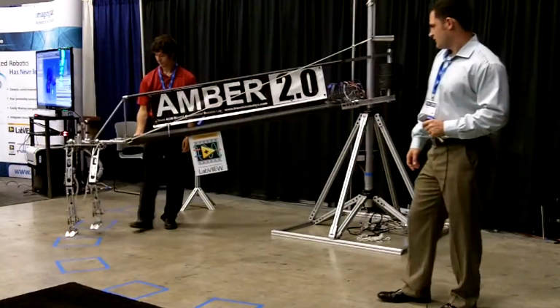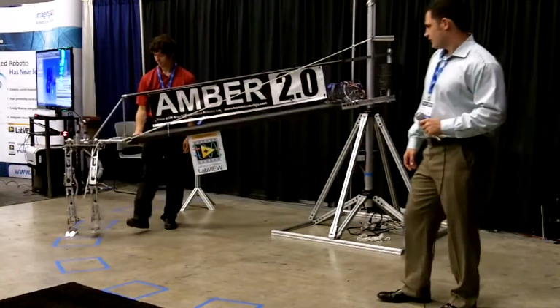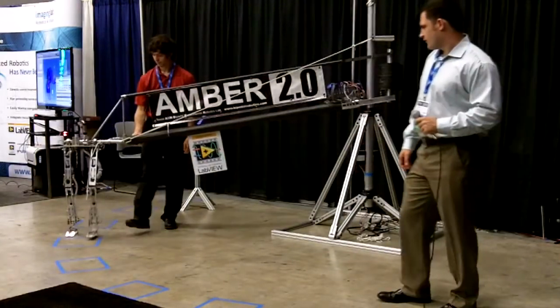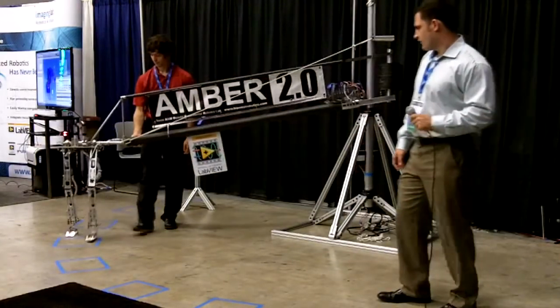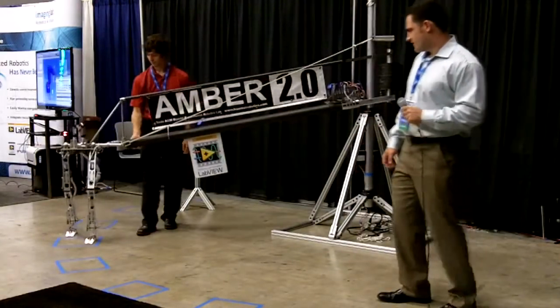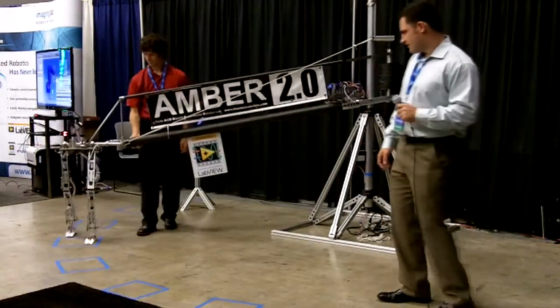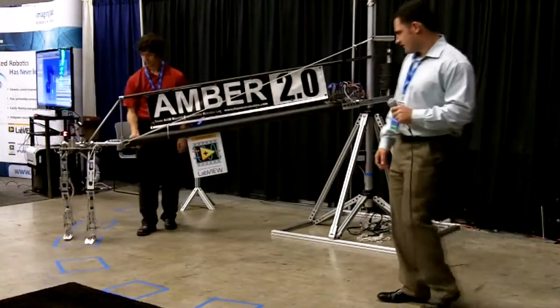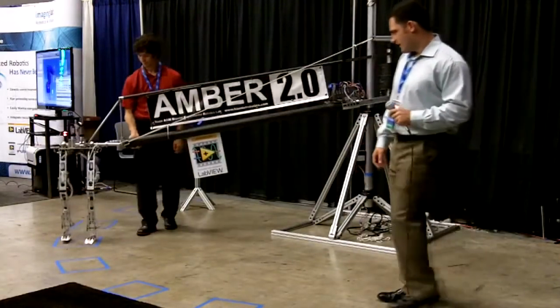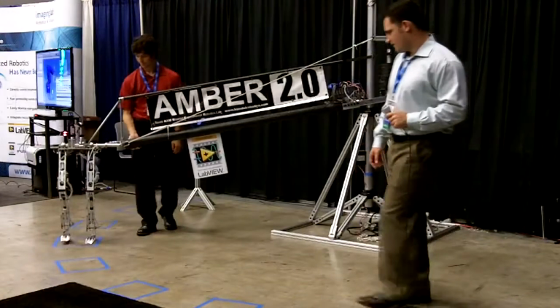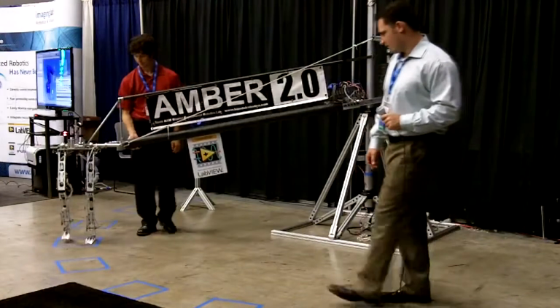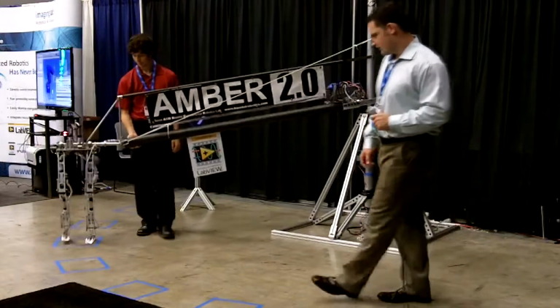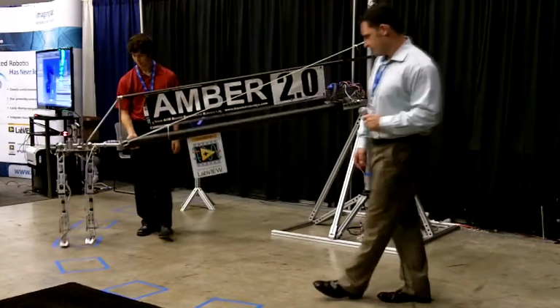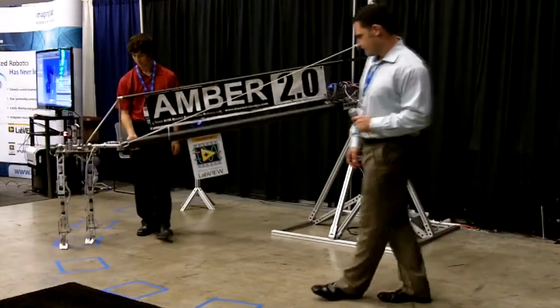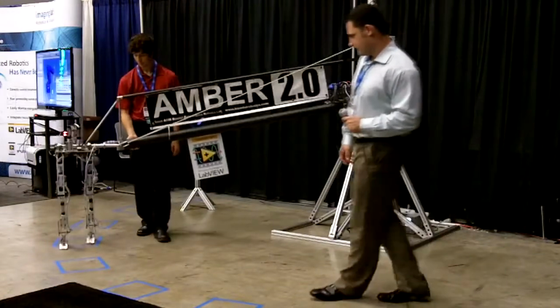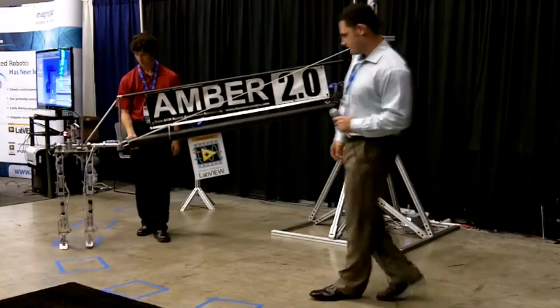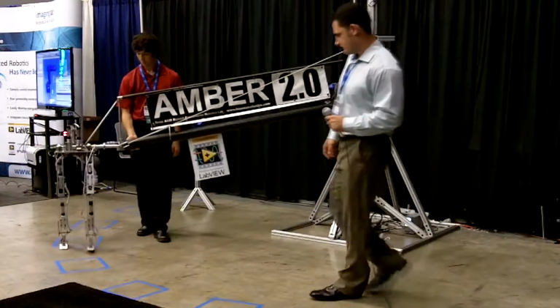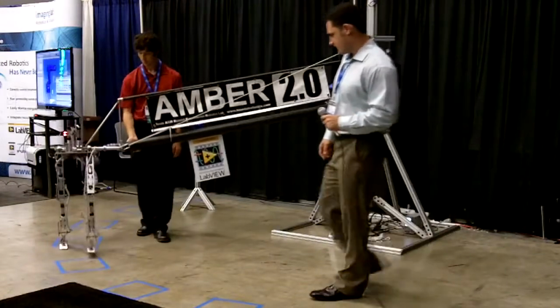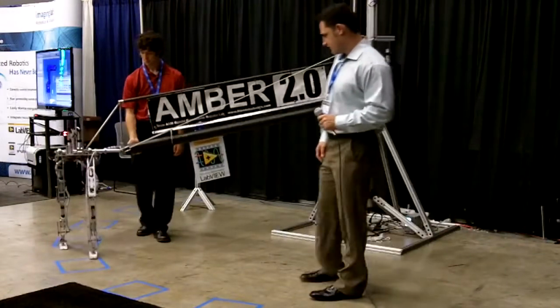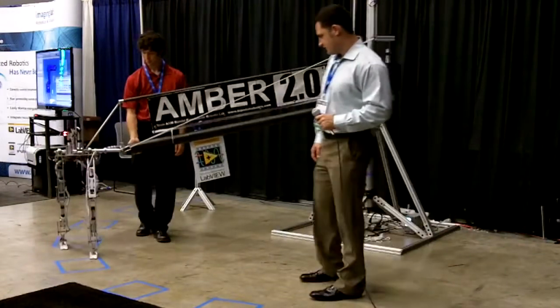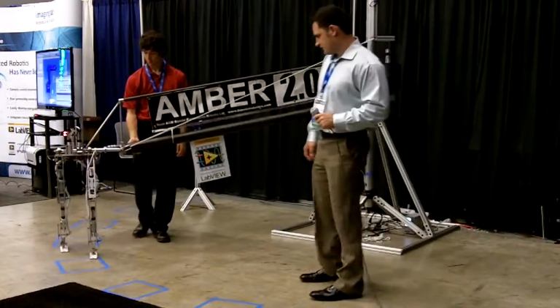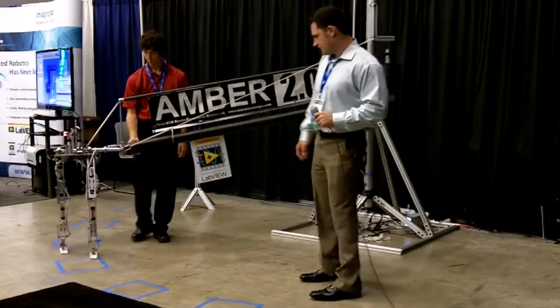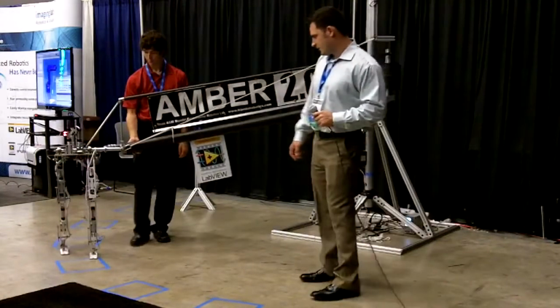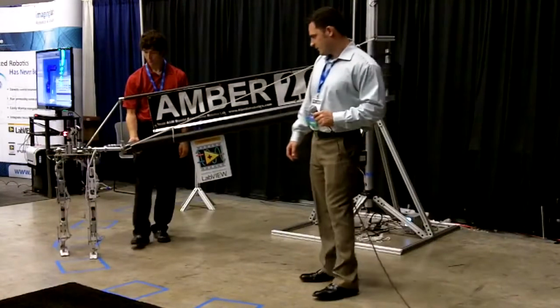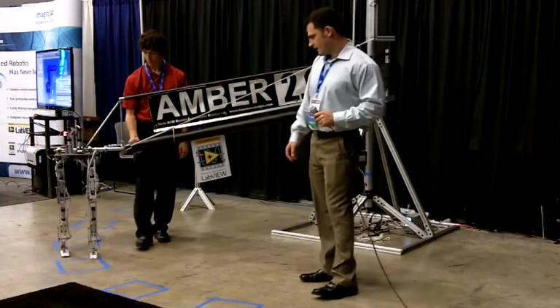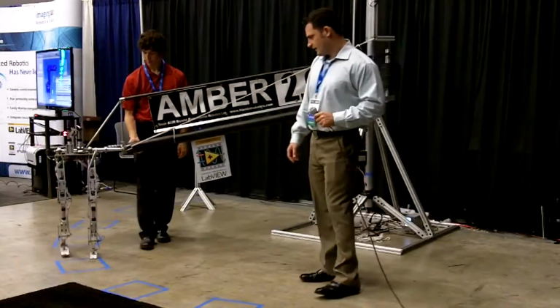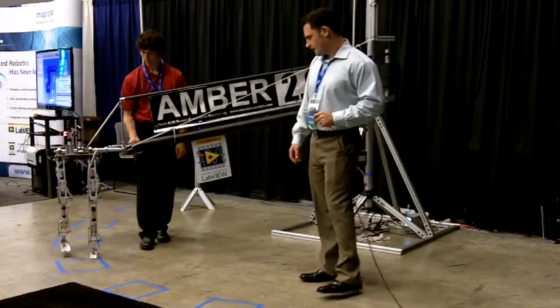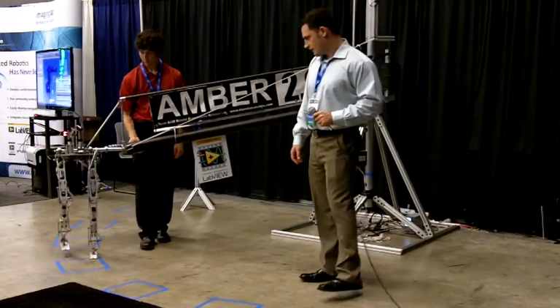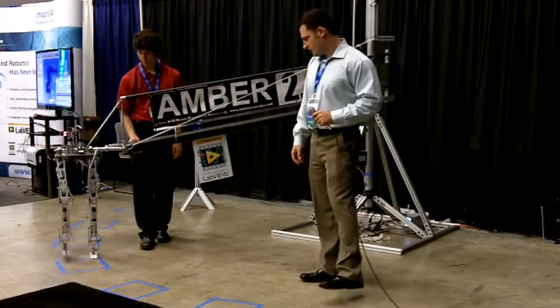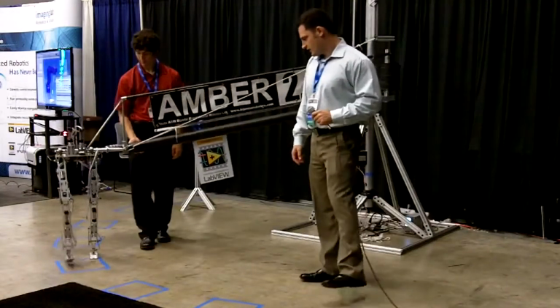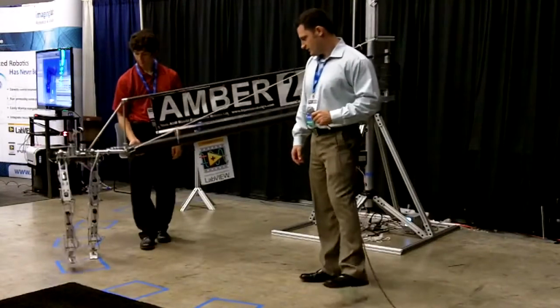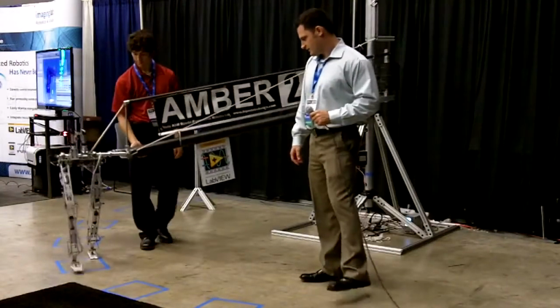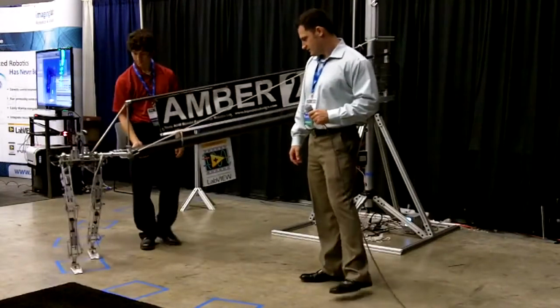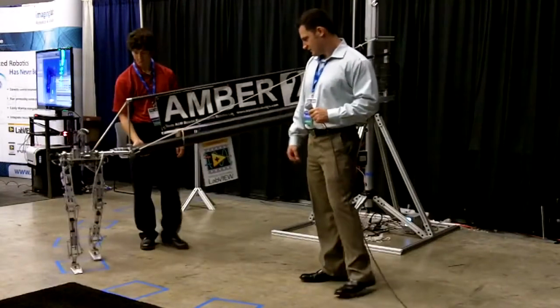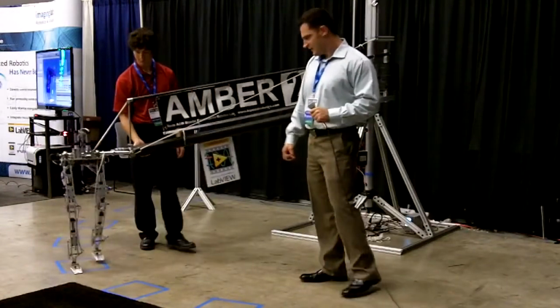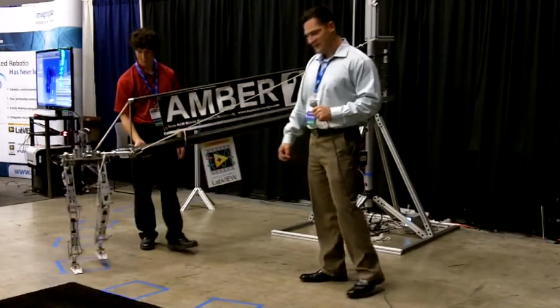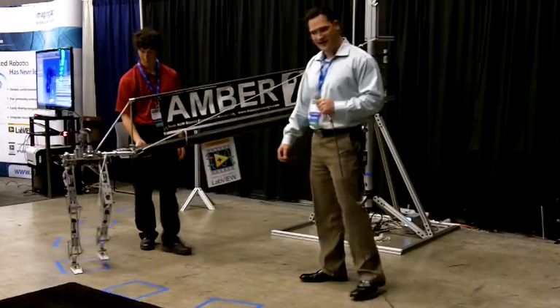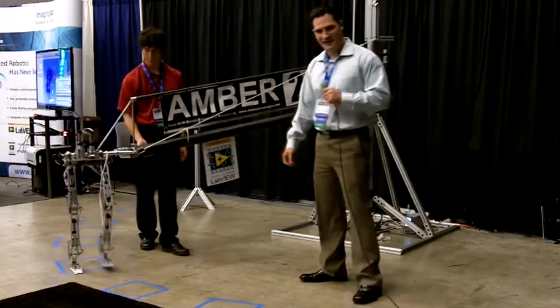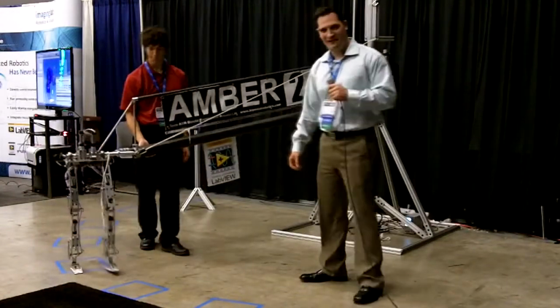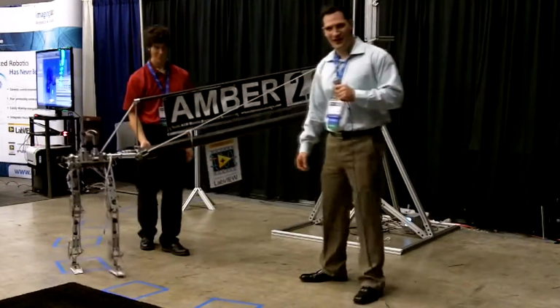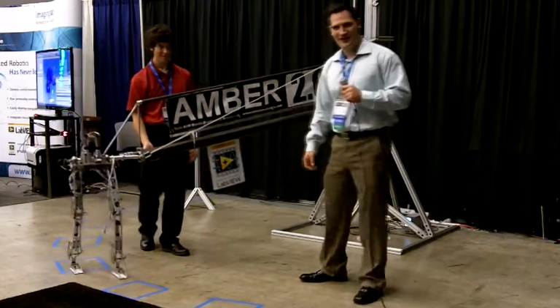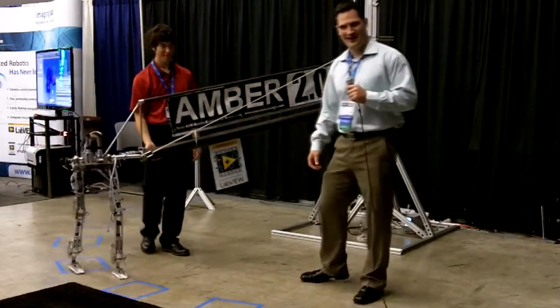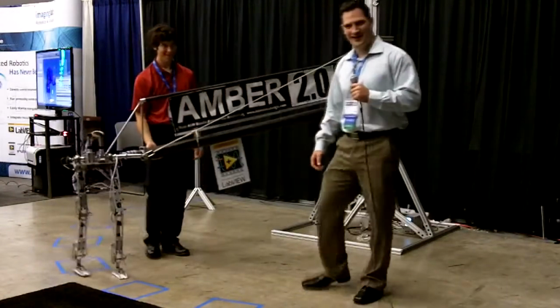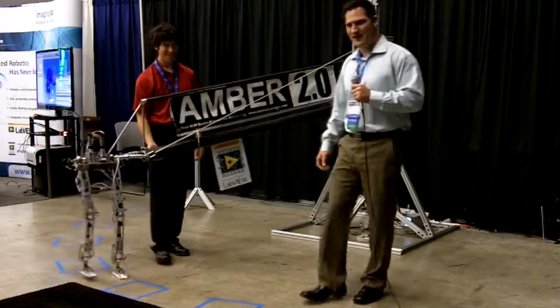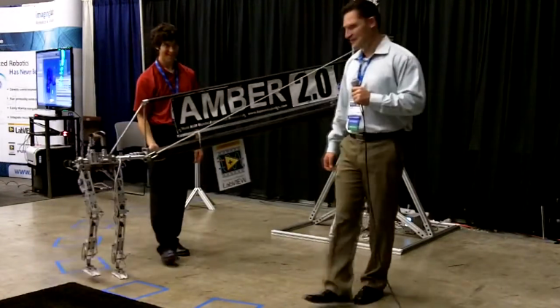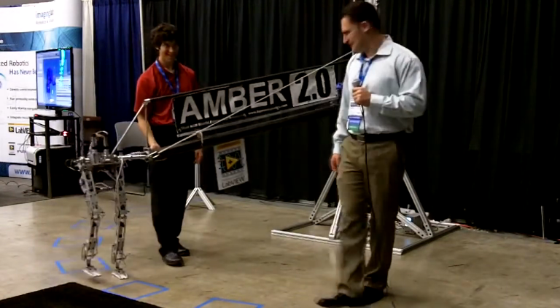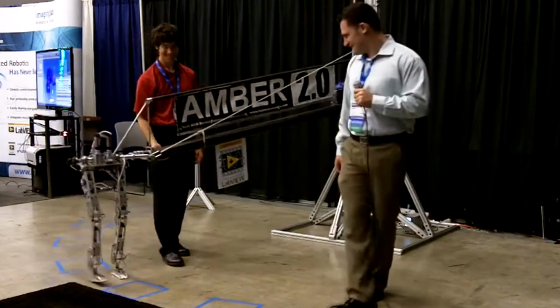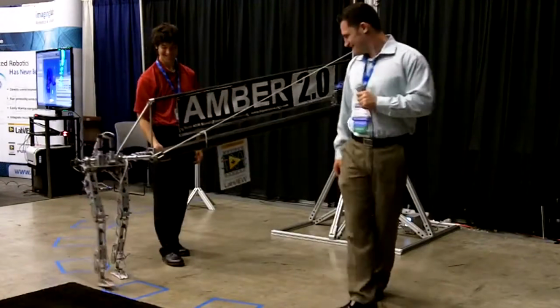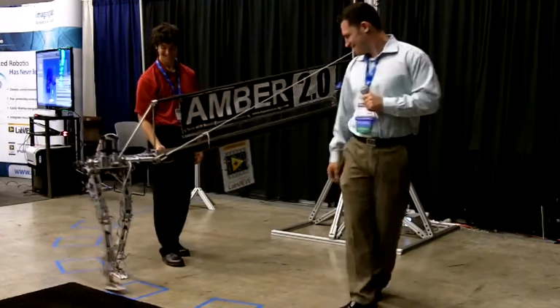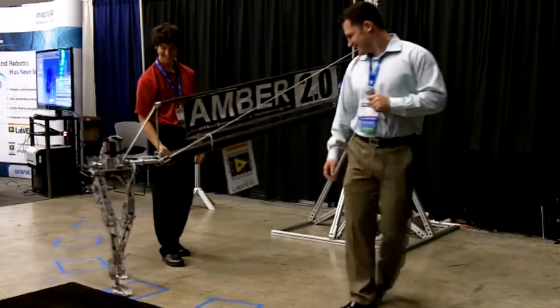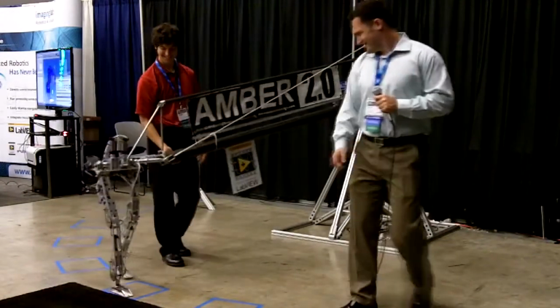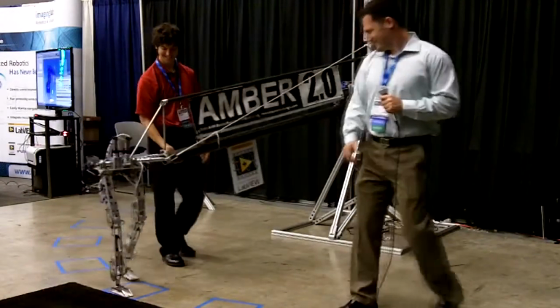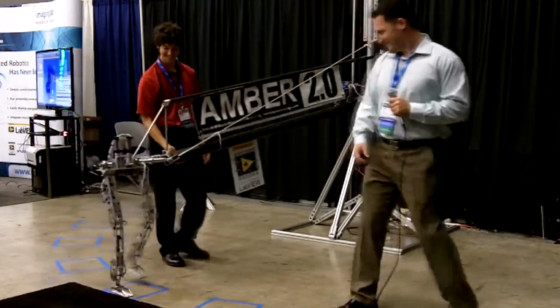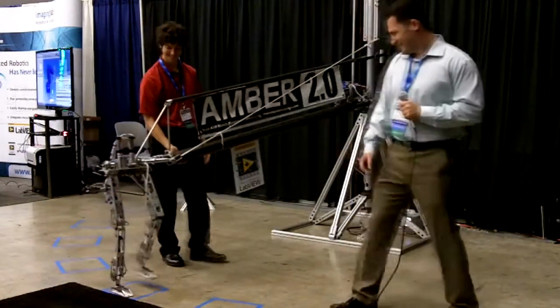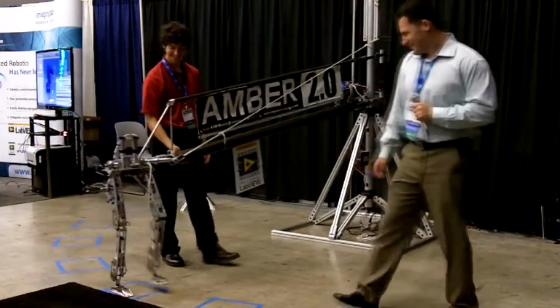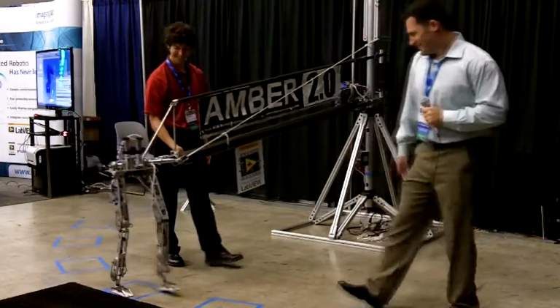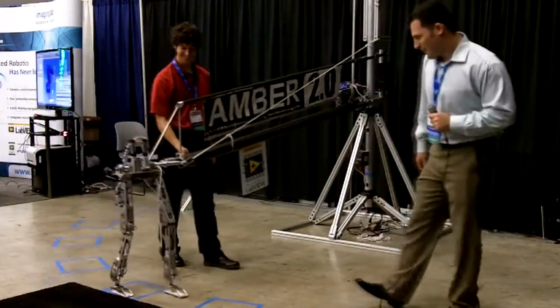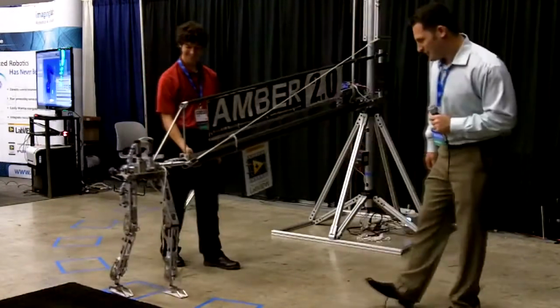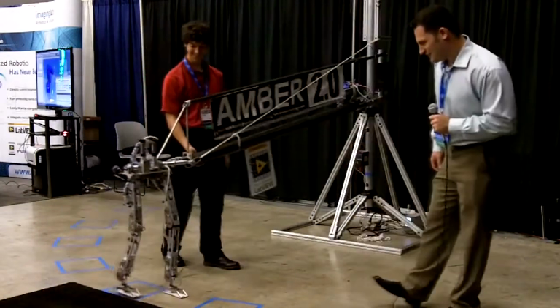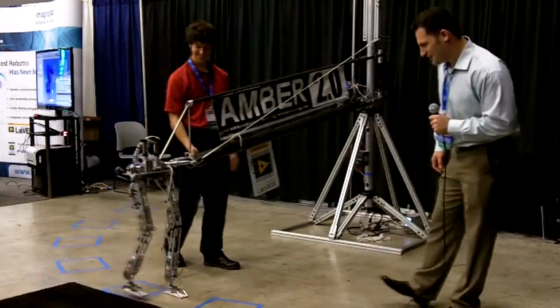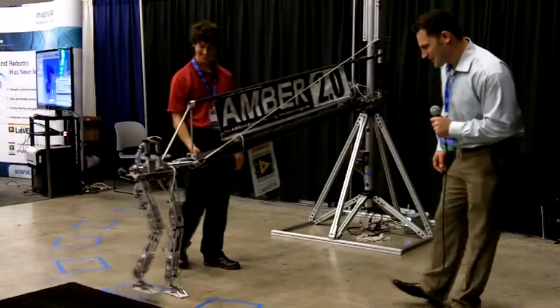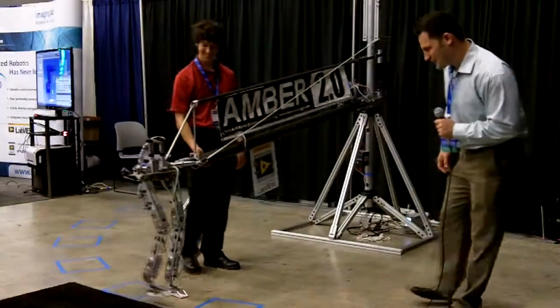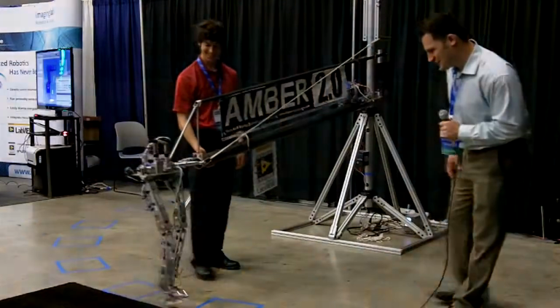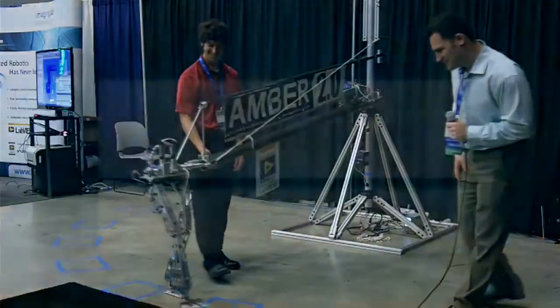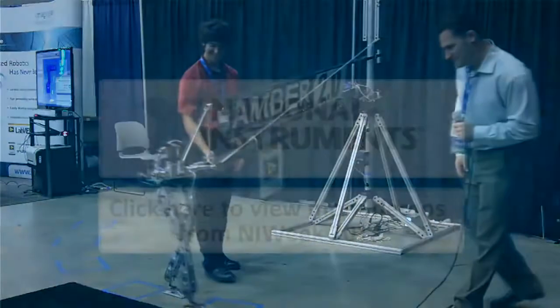So this is AMBER 2 at NI Week, walking like a human.